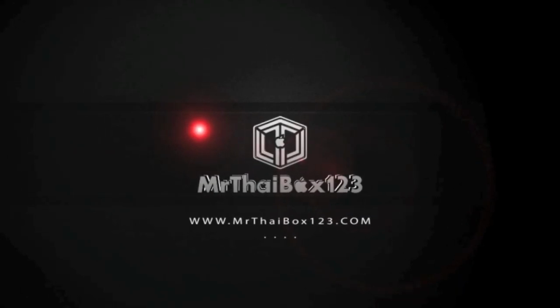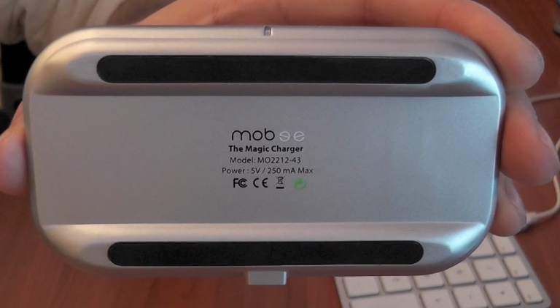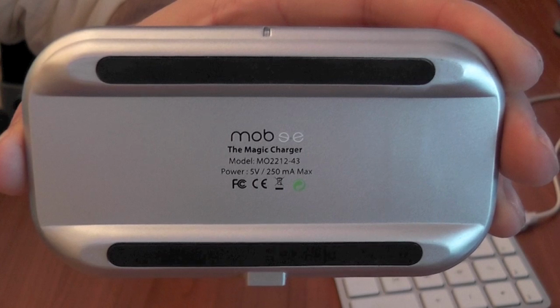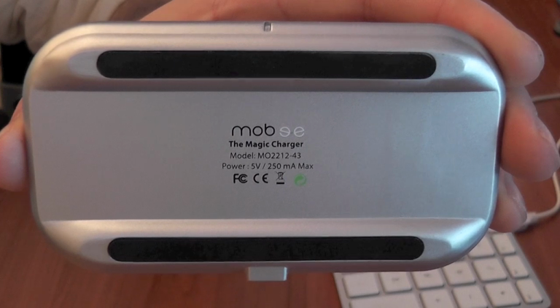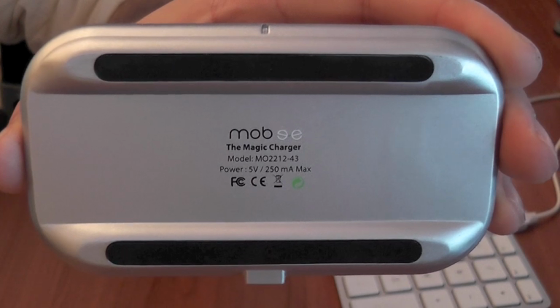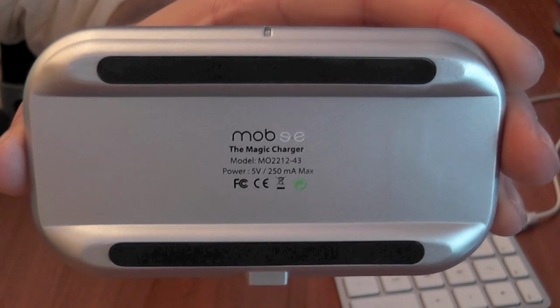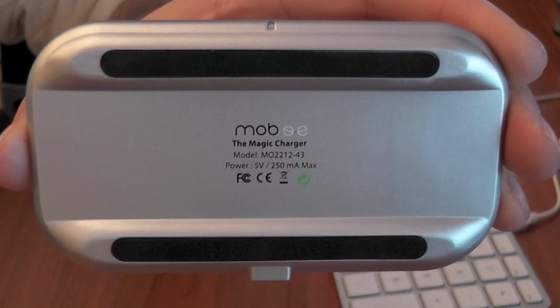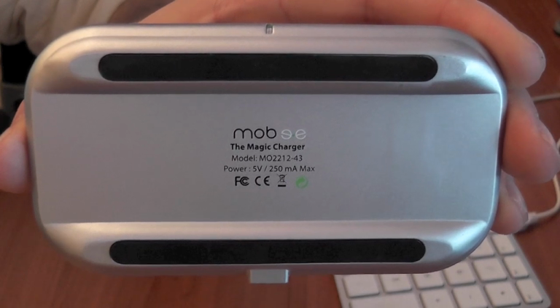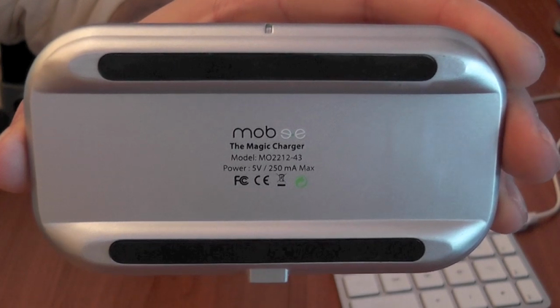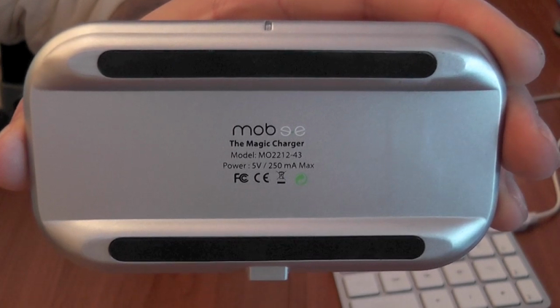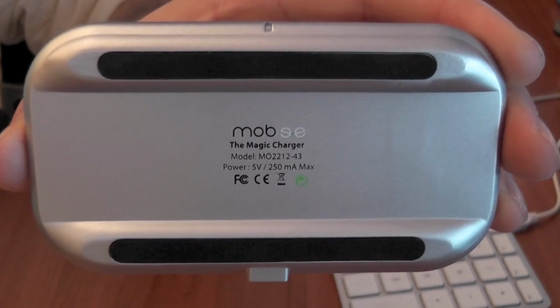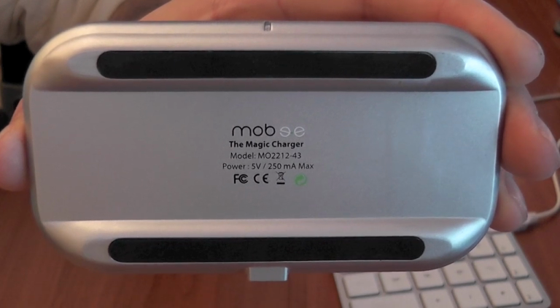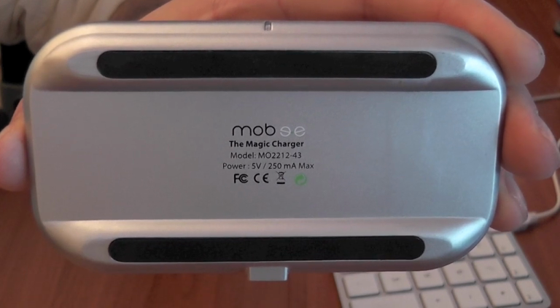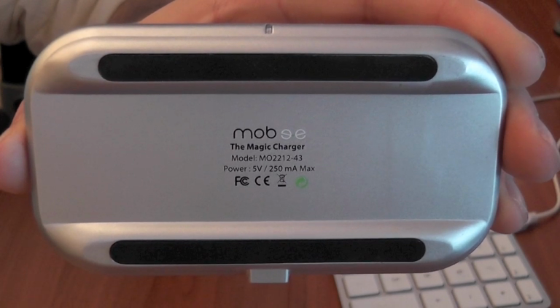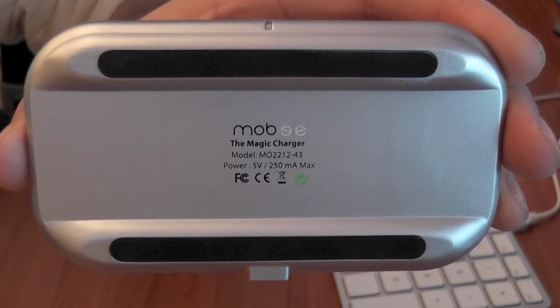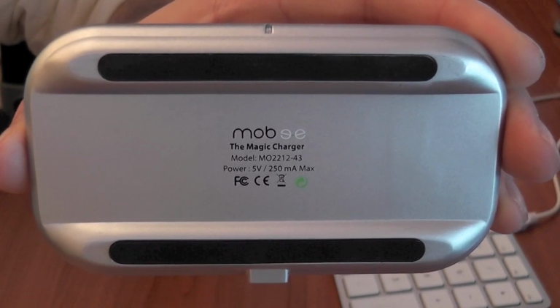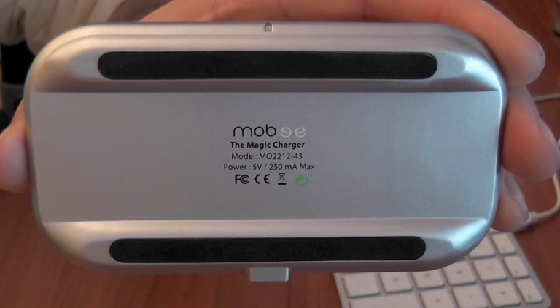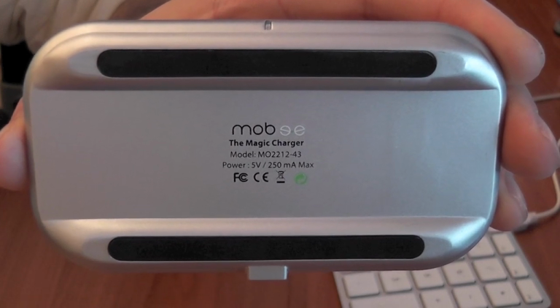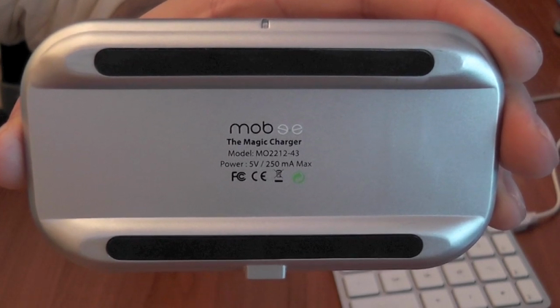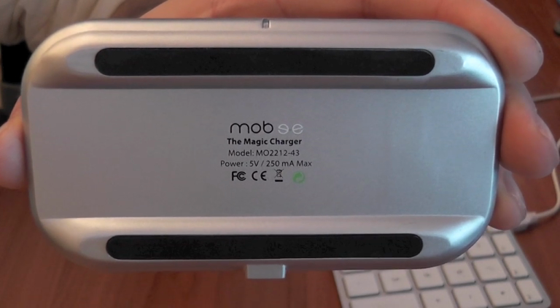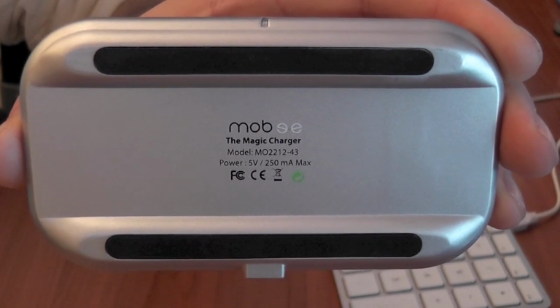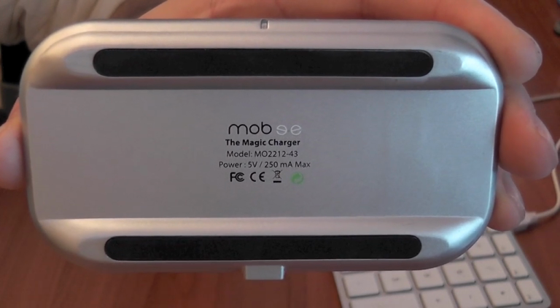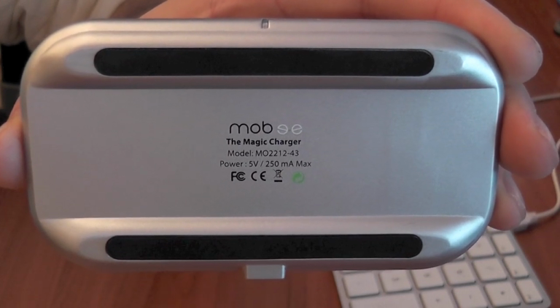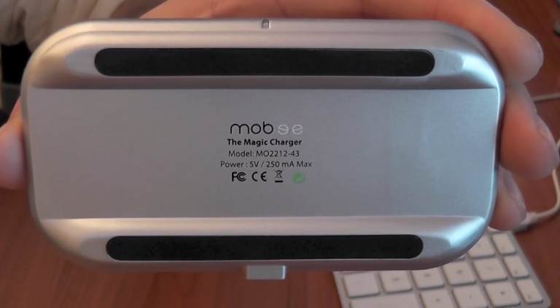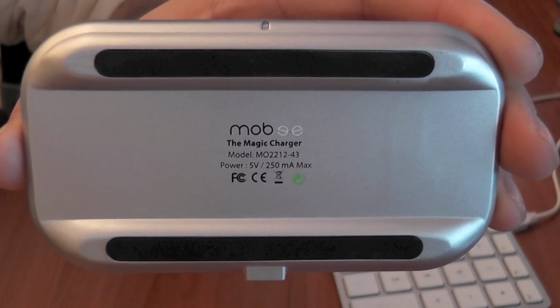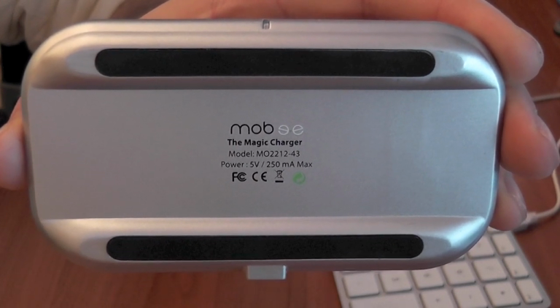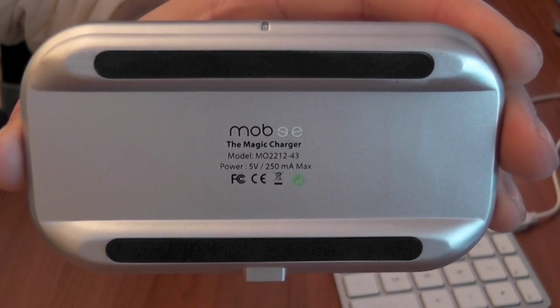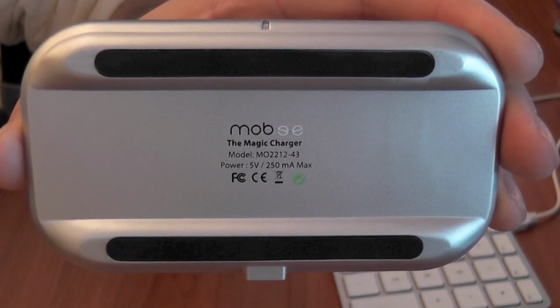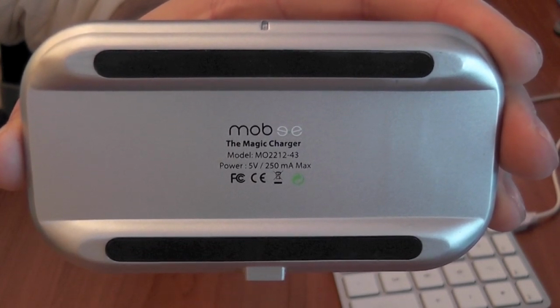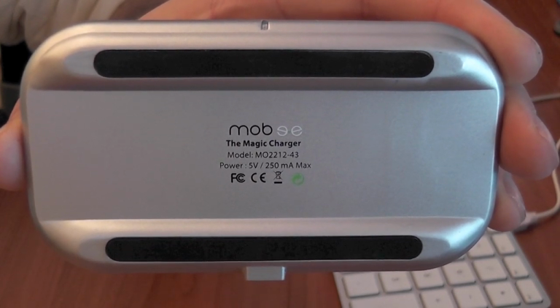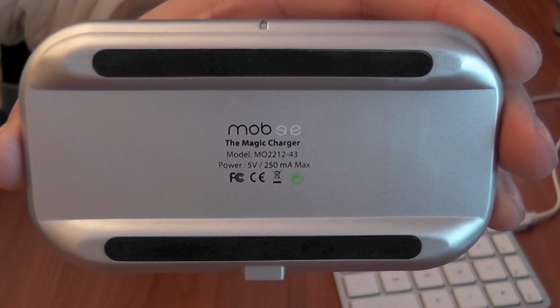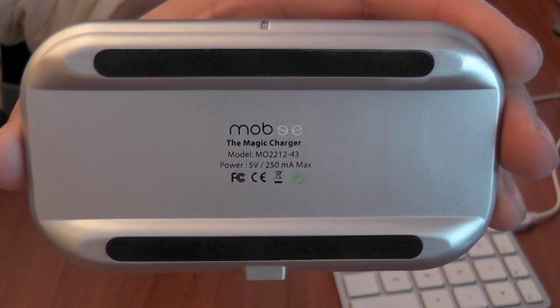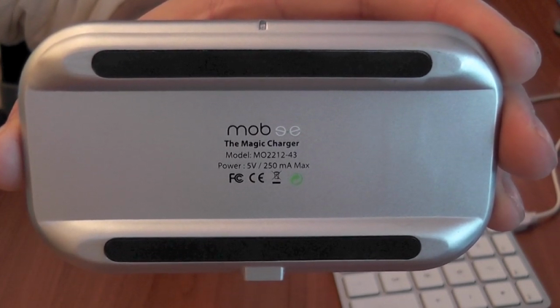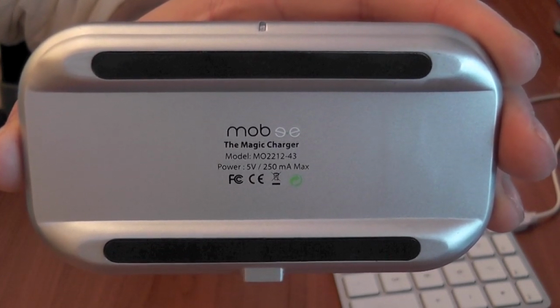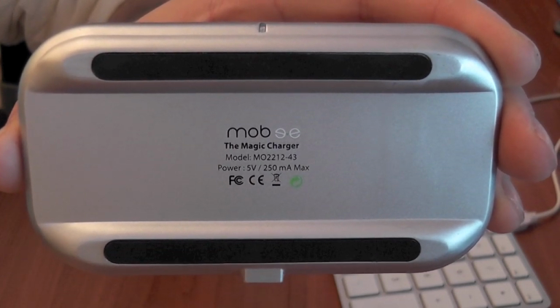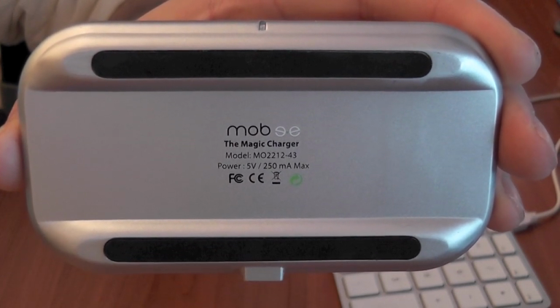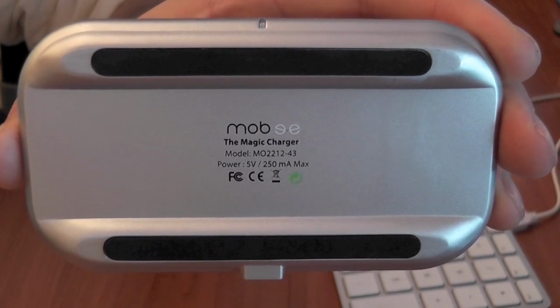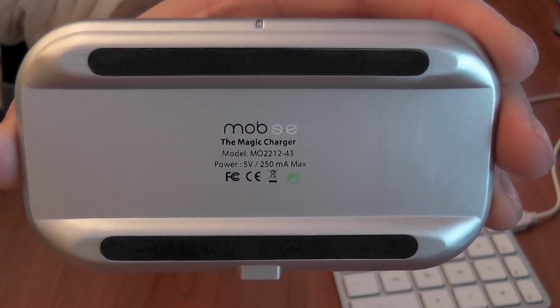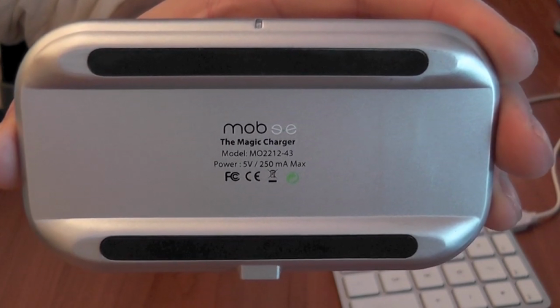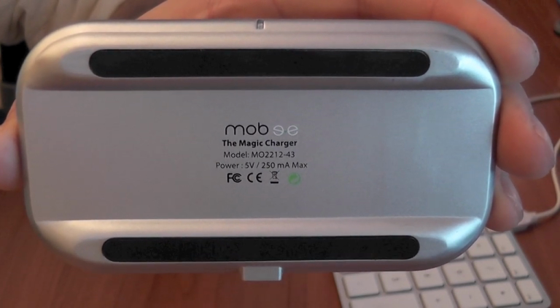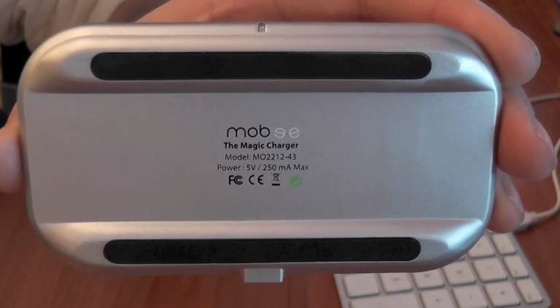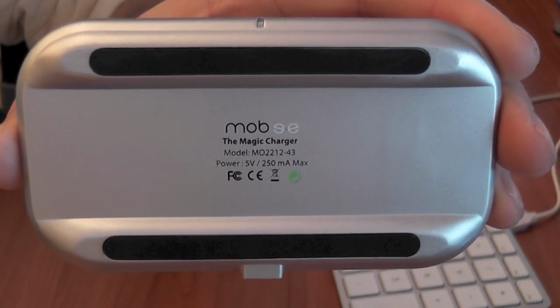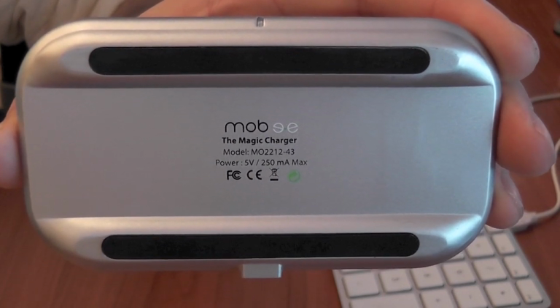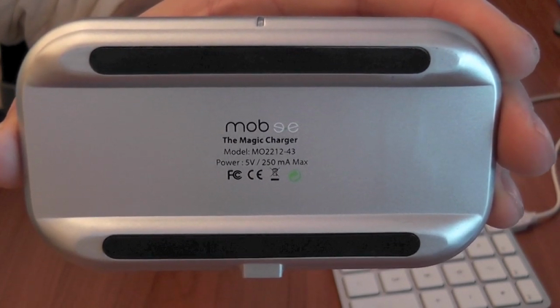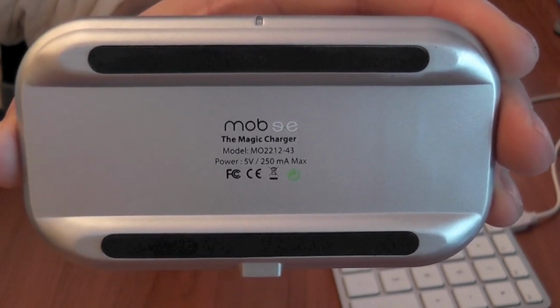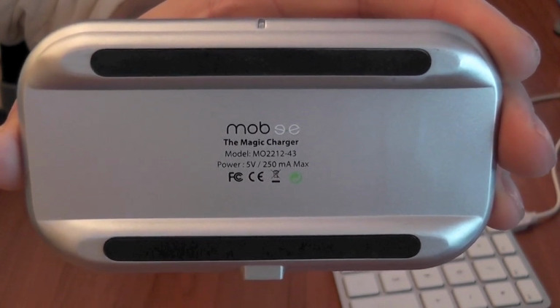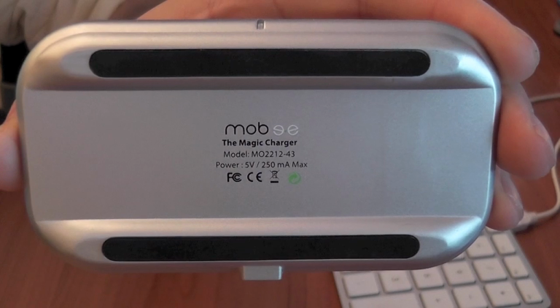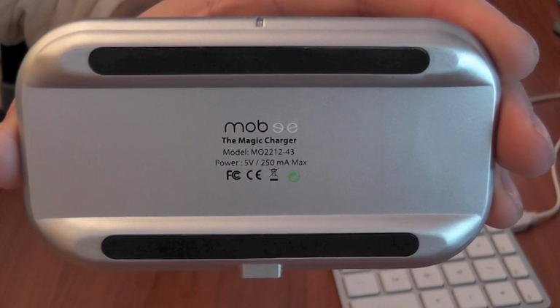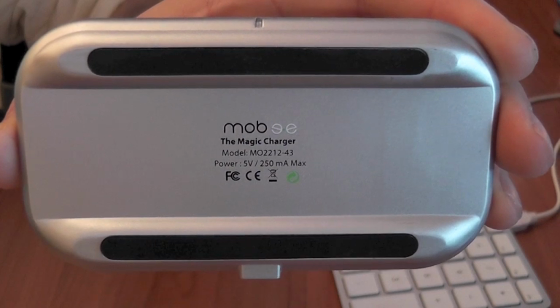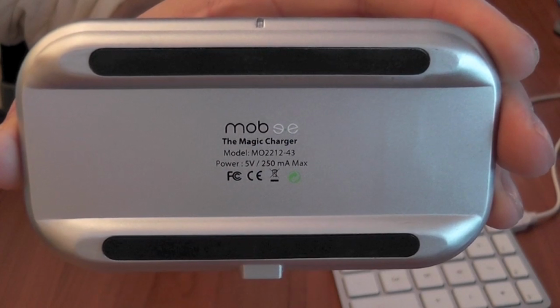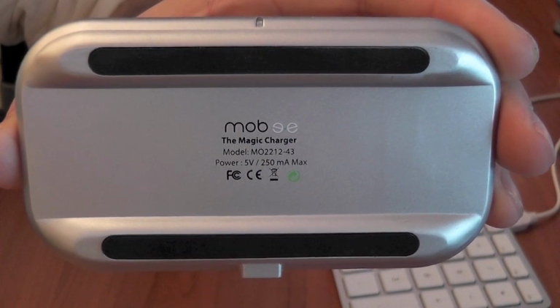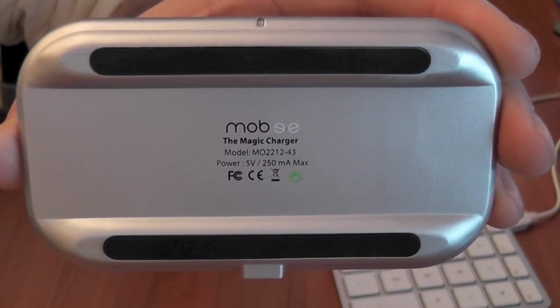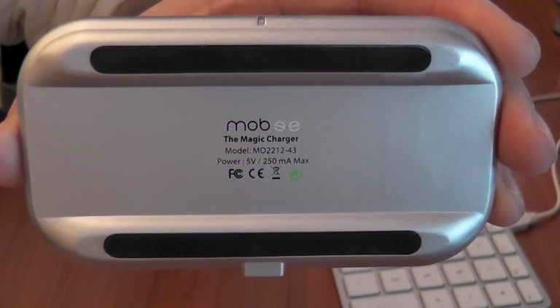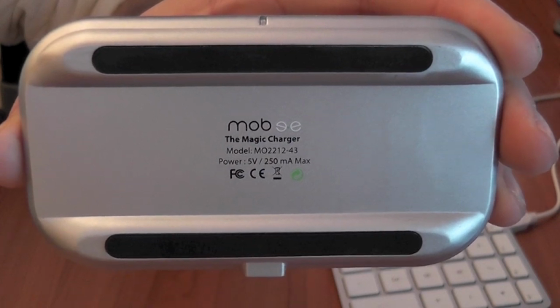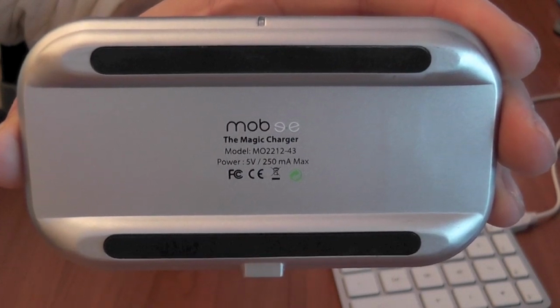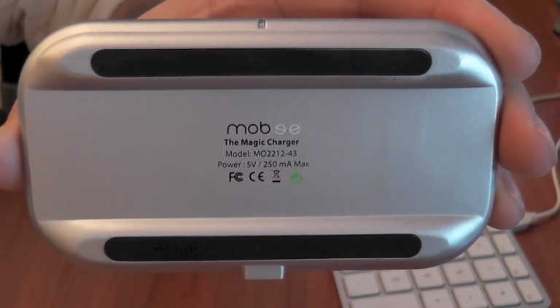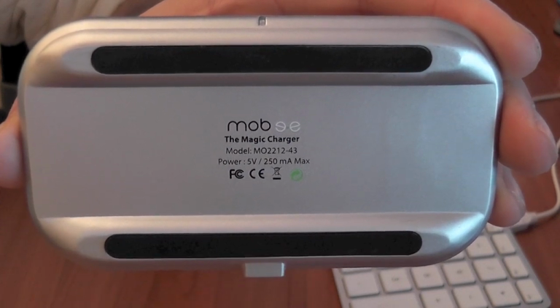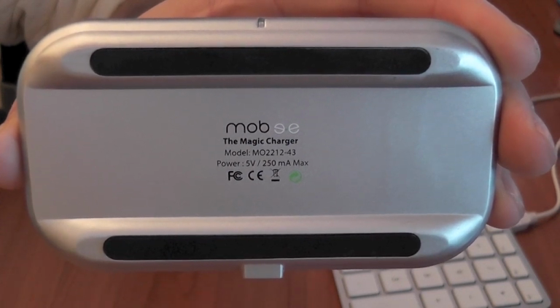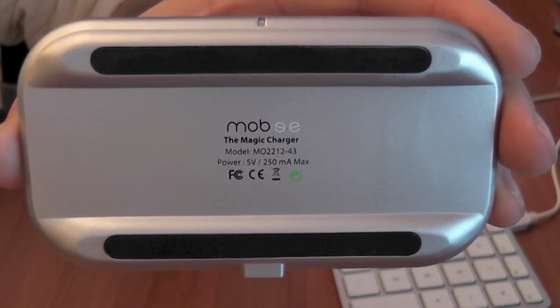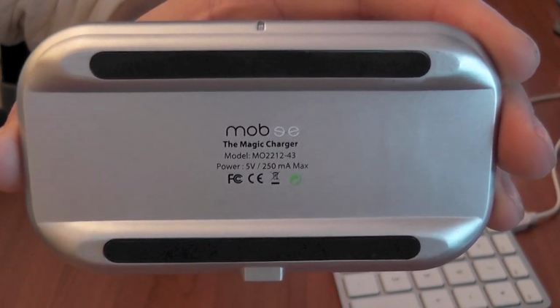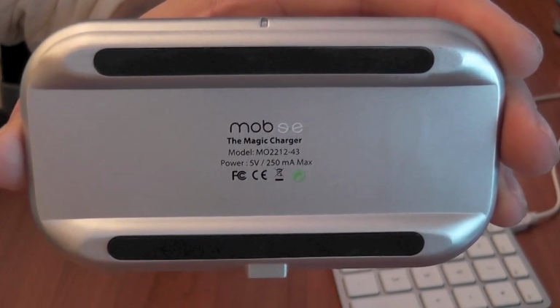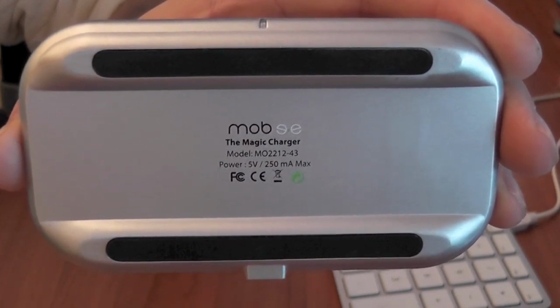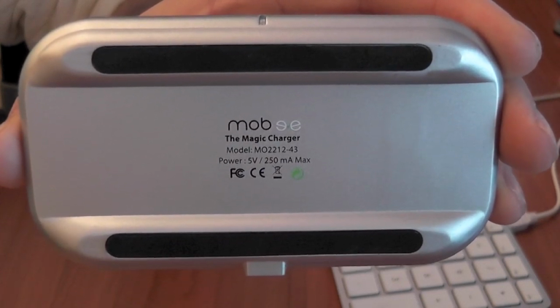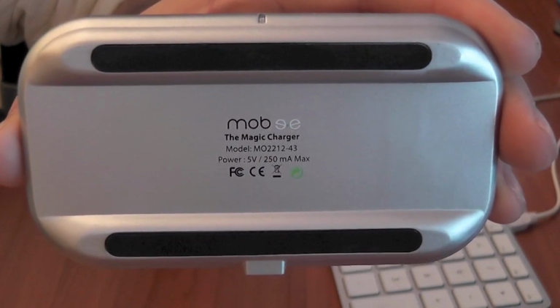Hello, this is Mr. Tyrebox123 and this is my review of the Mobi Magic Charger for the Apple Magic Mouse.